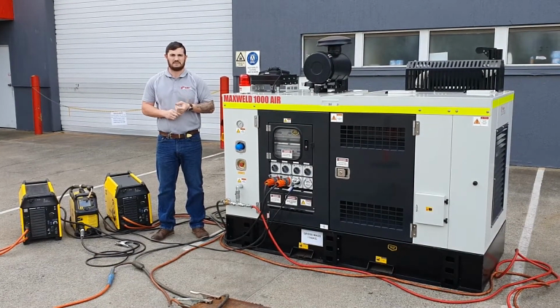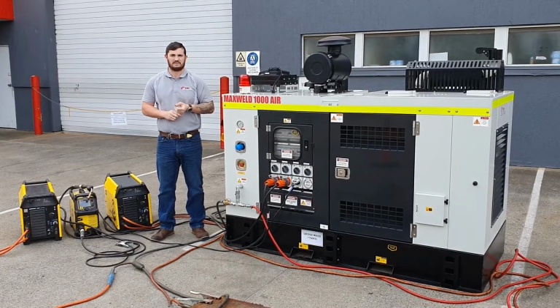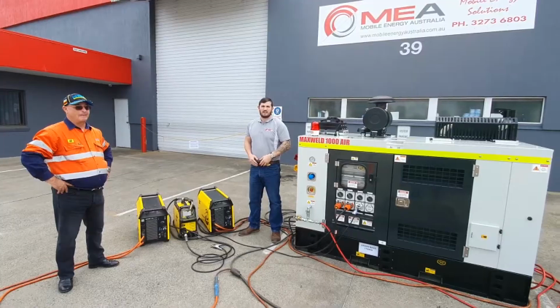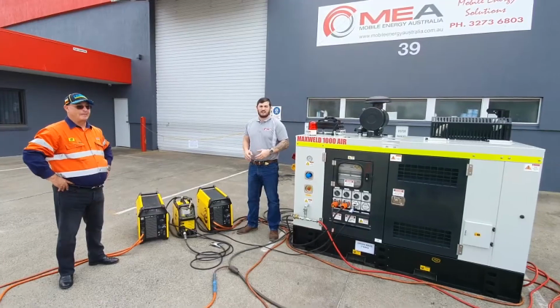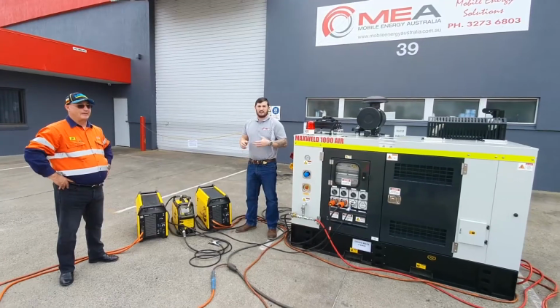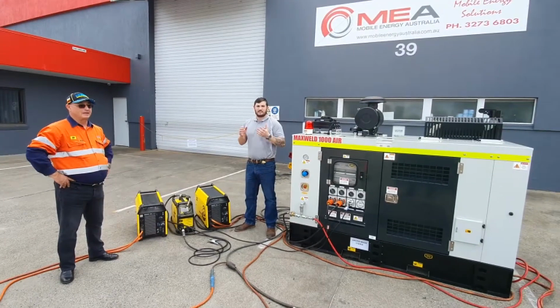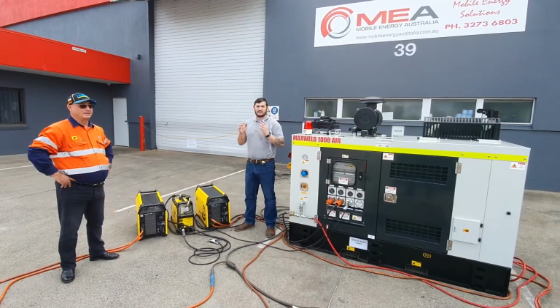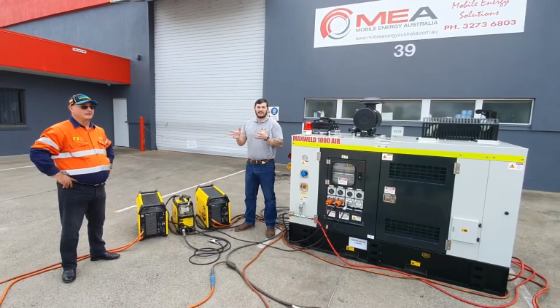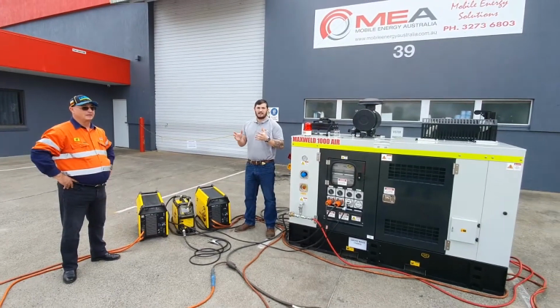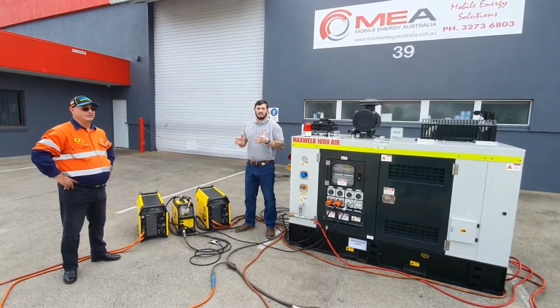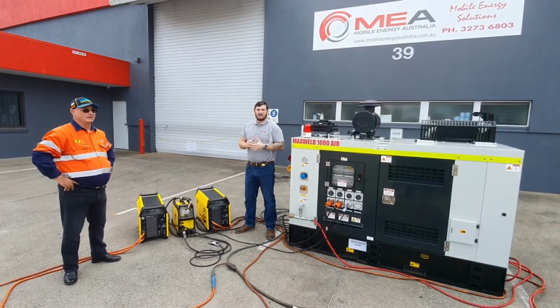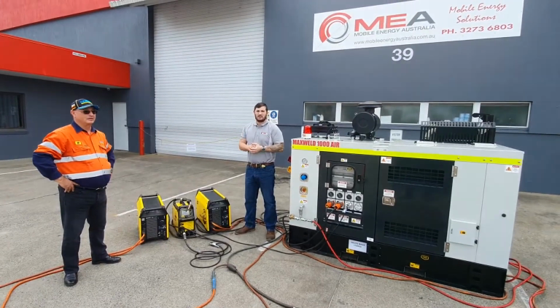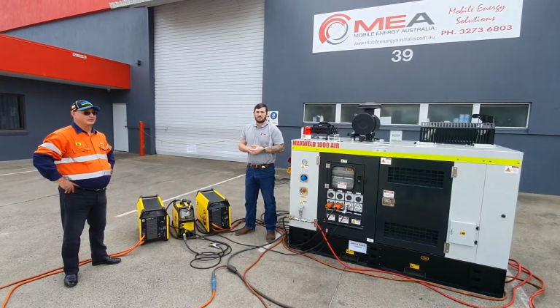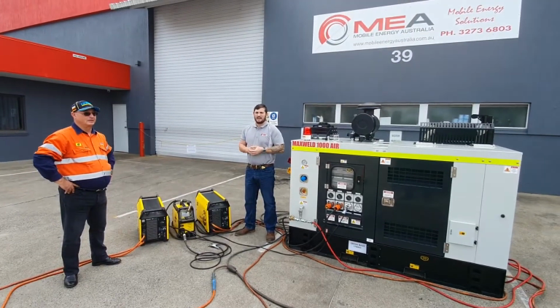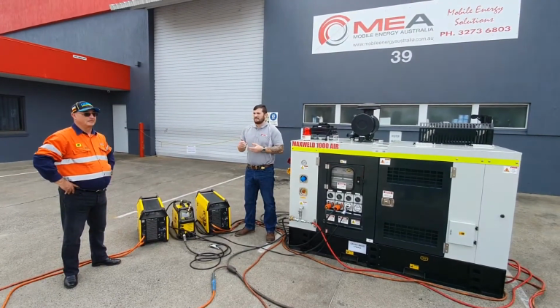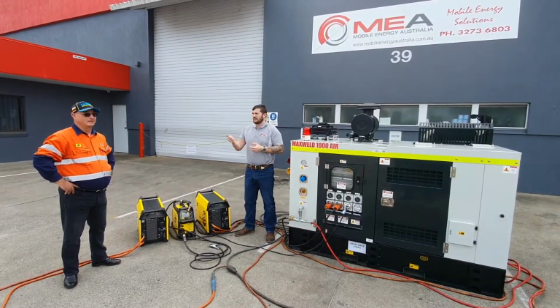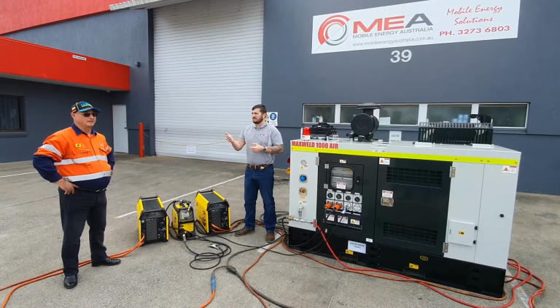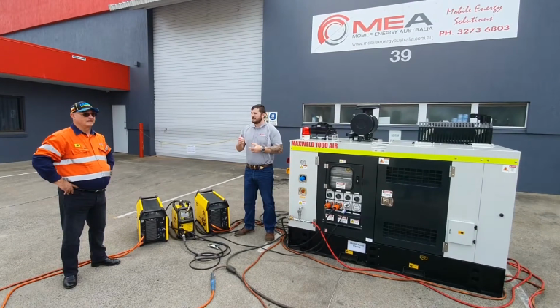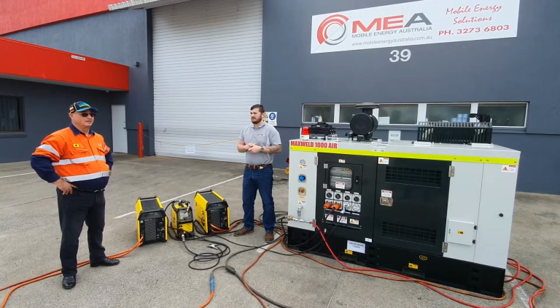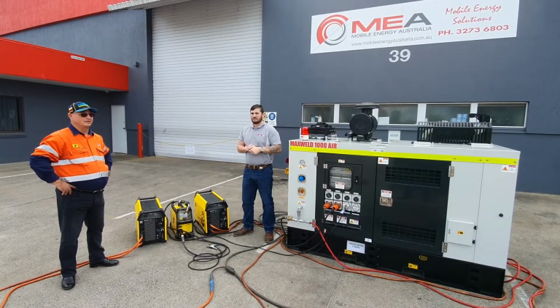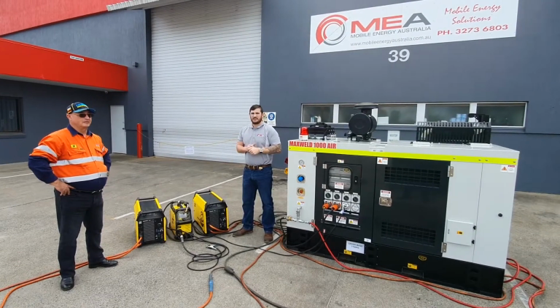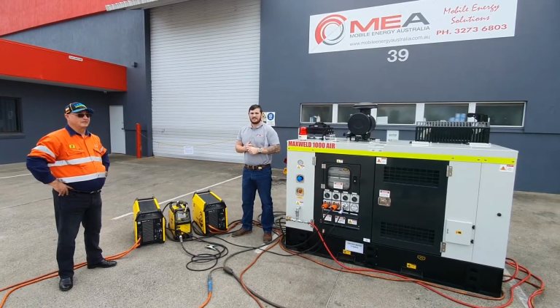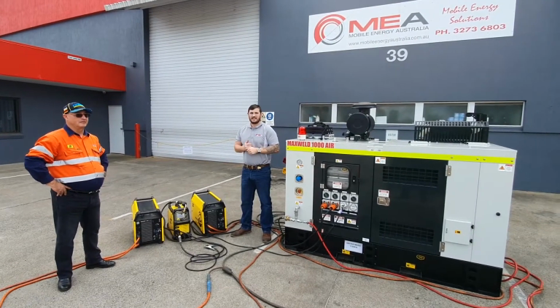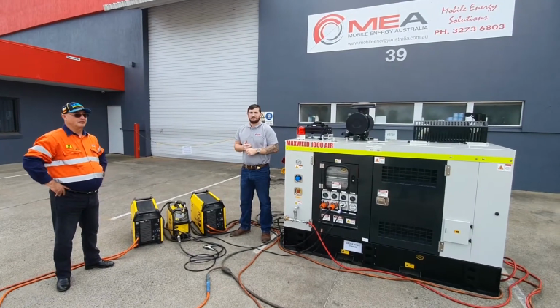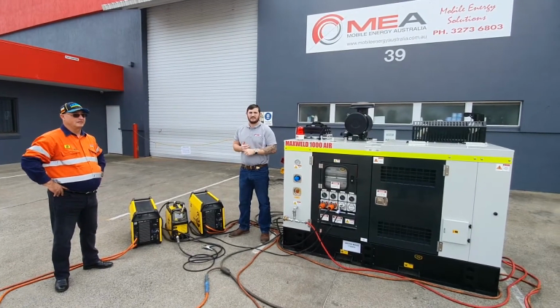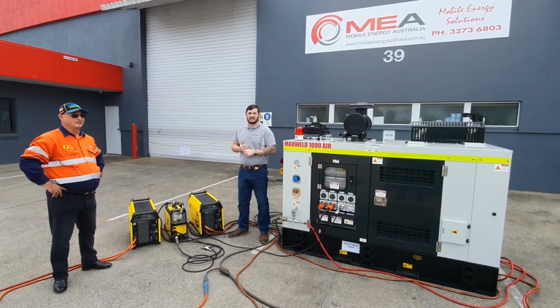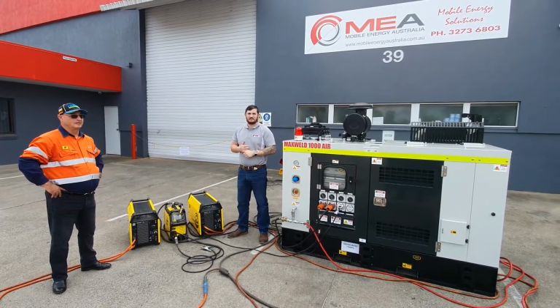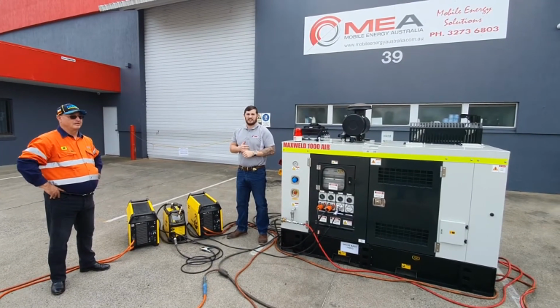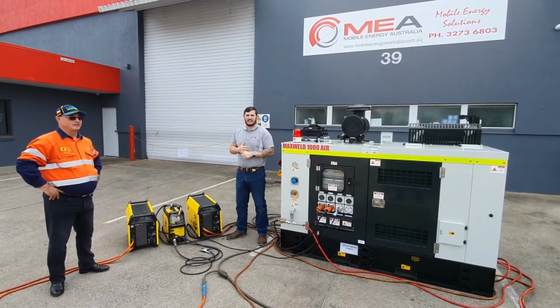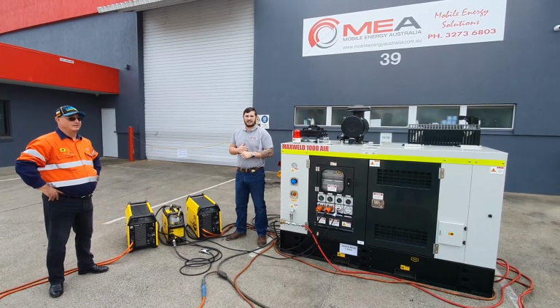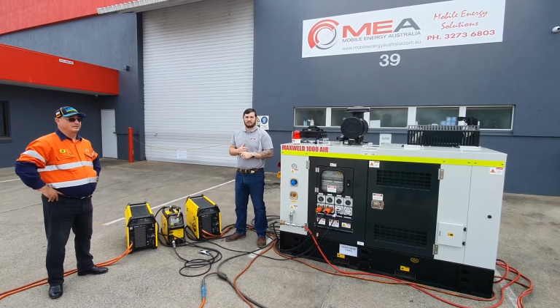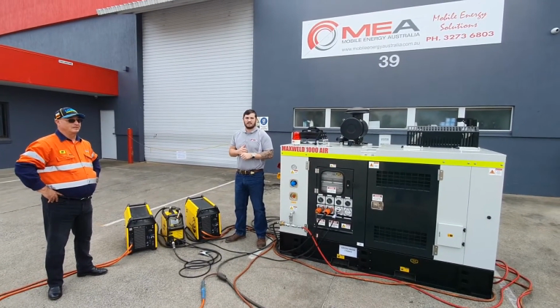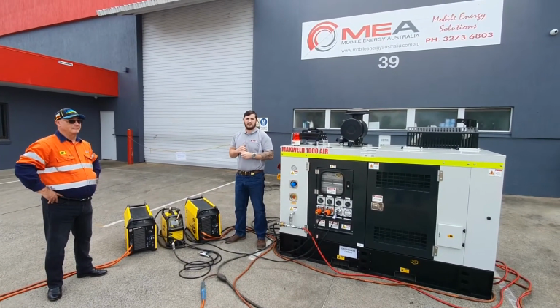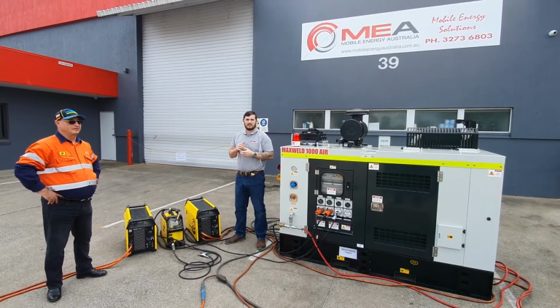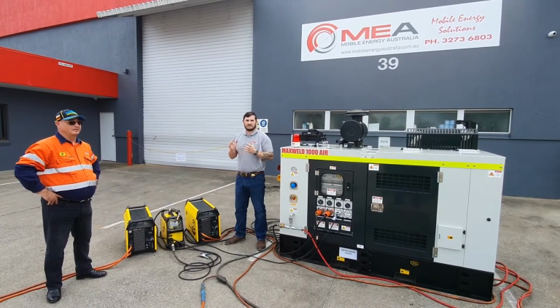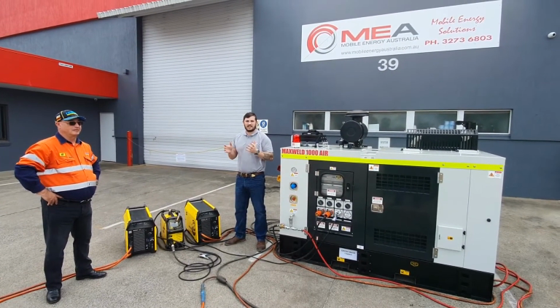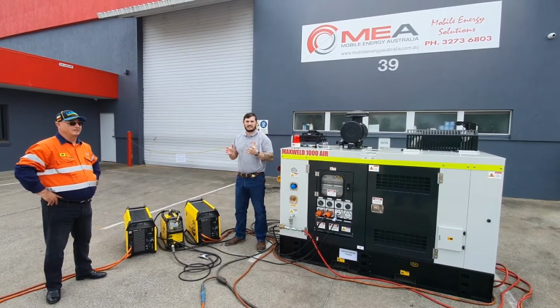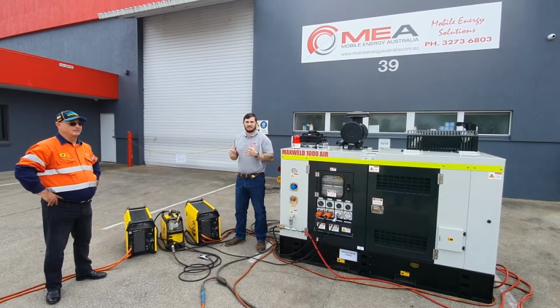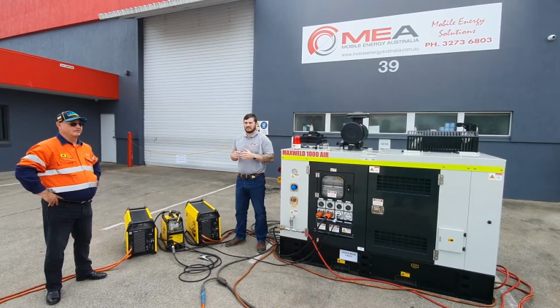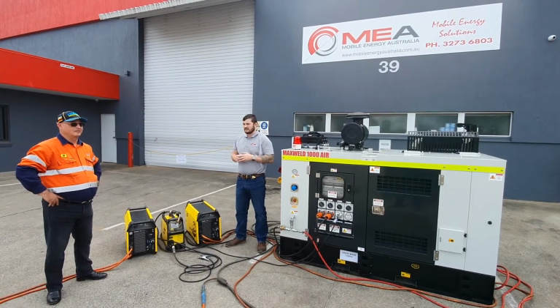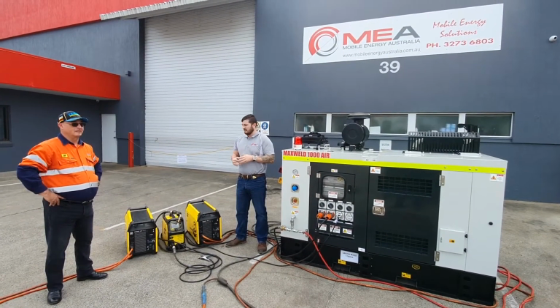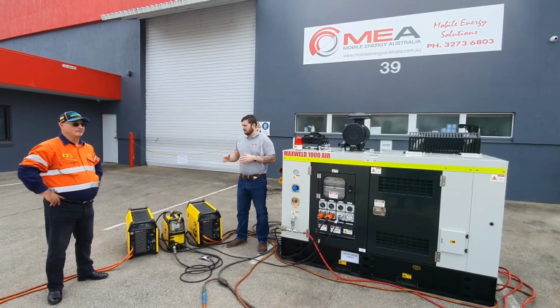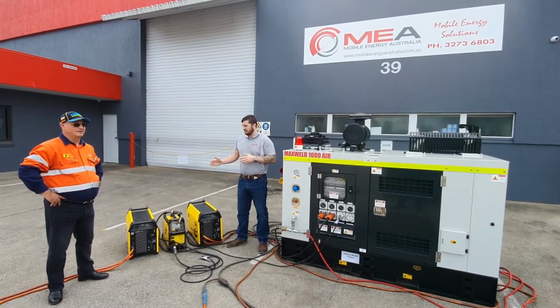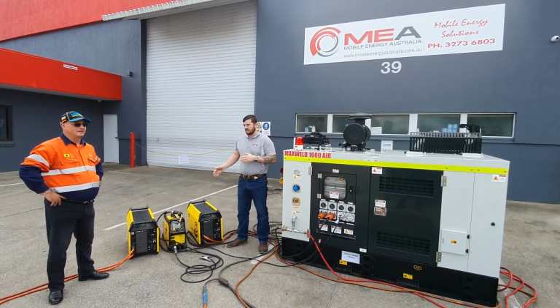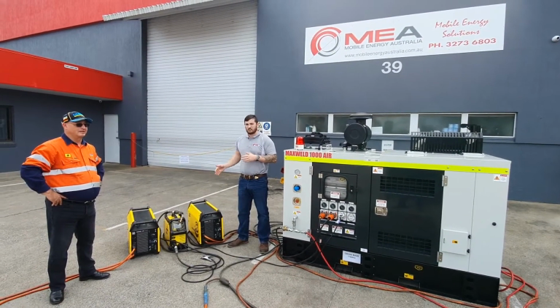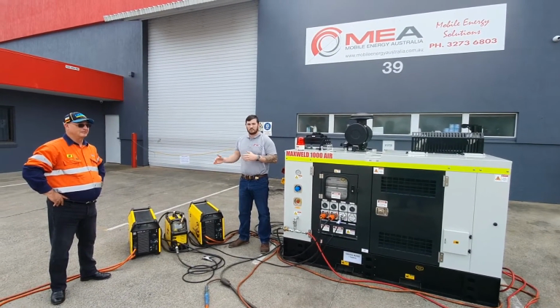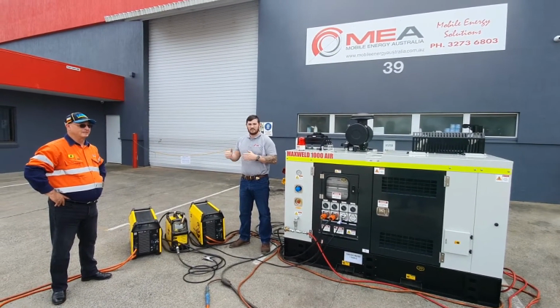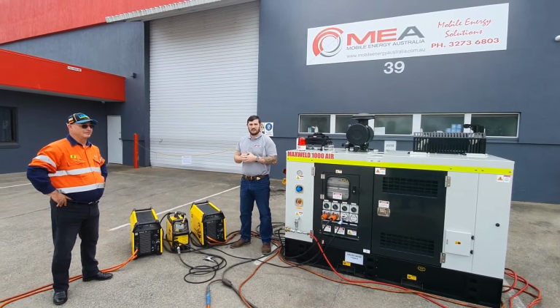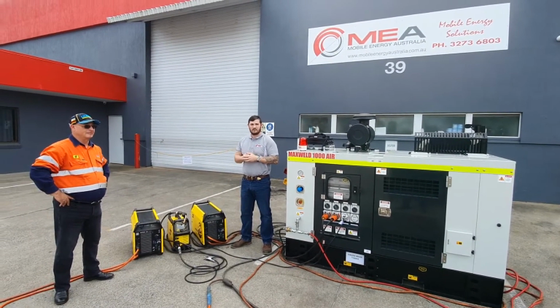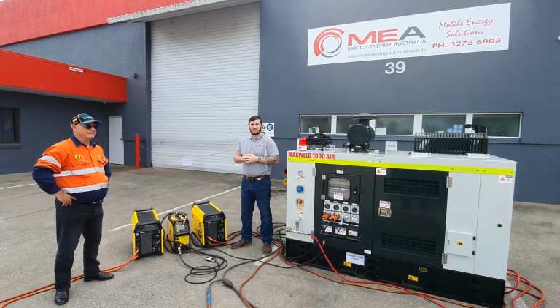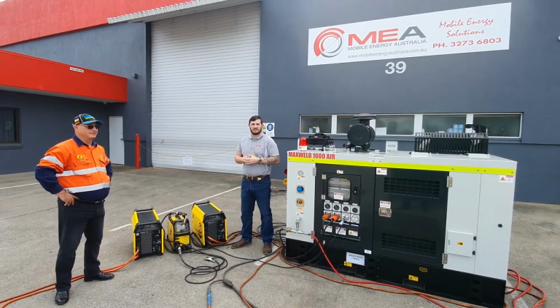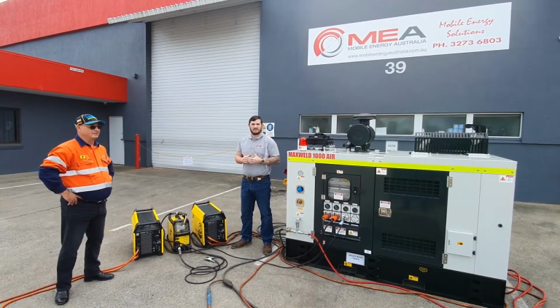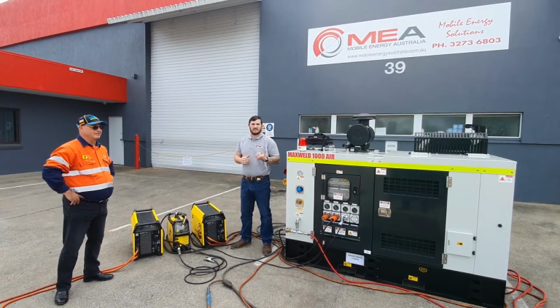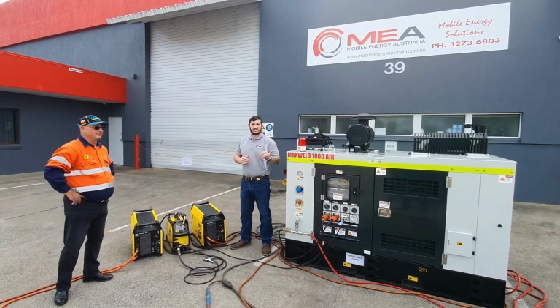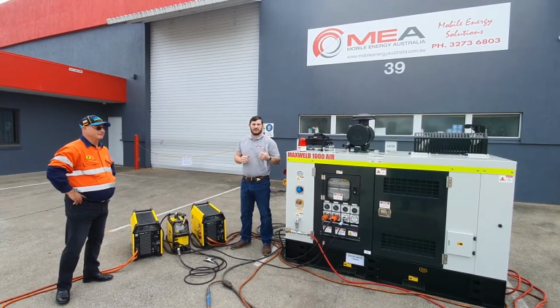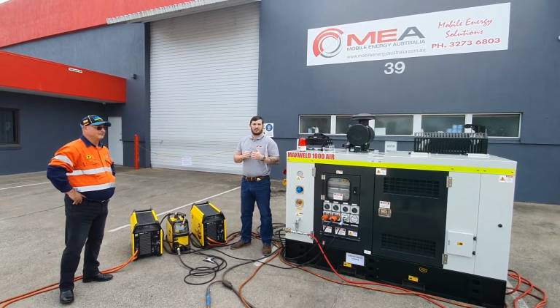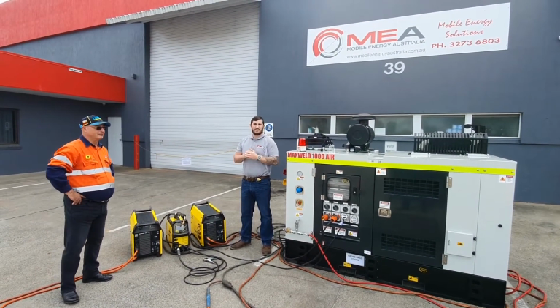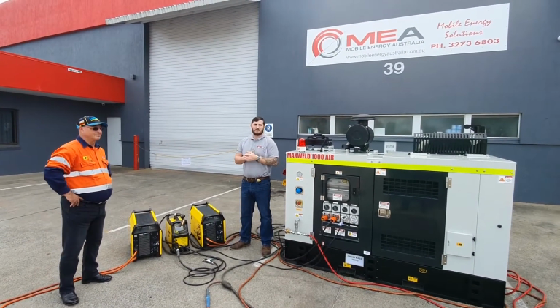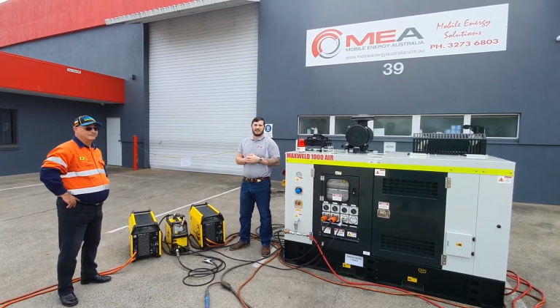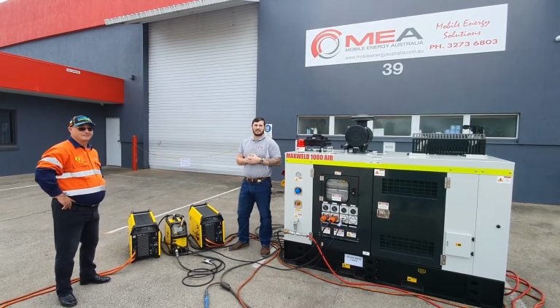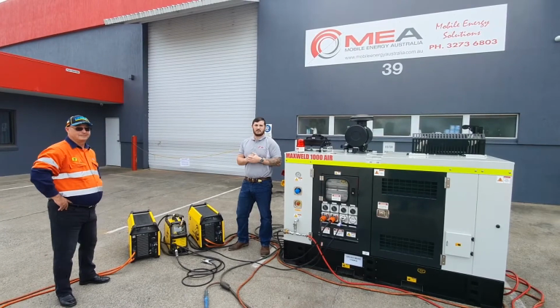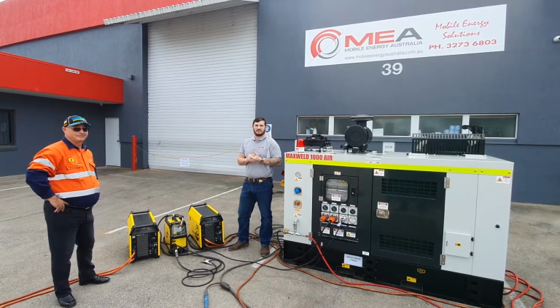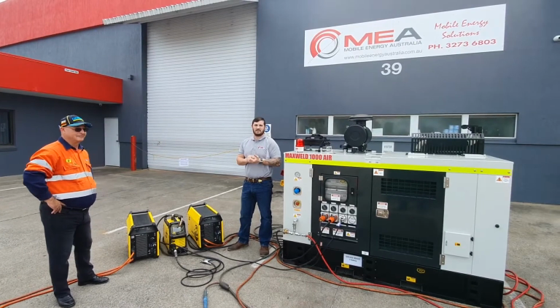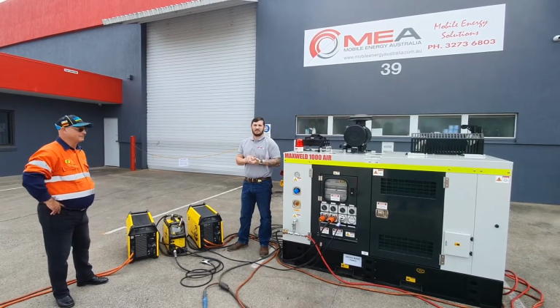Today we have Andrew here from ESAB — he's come down to have a bit of a chat to us about the equipment that we use on our Smartwell and Maxwell units.